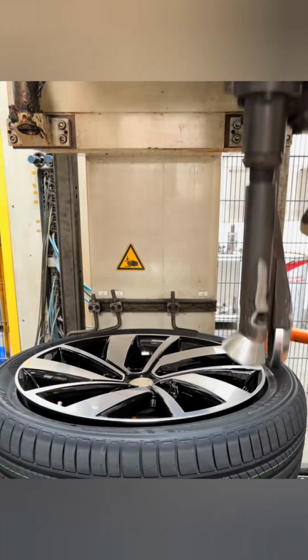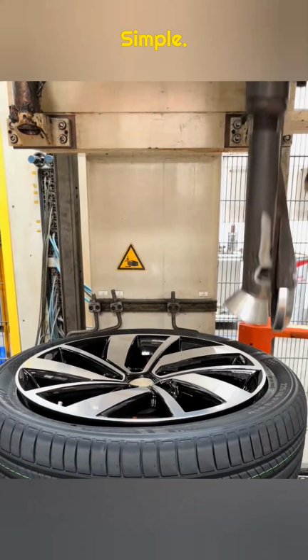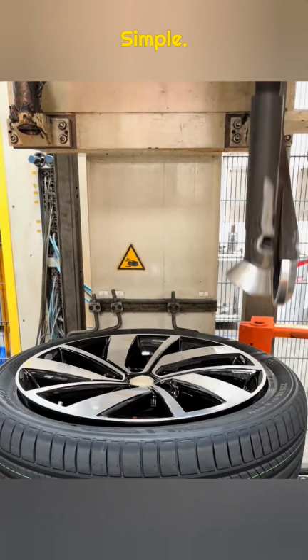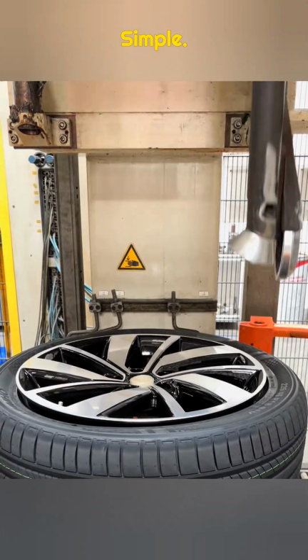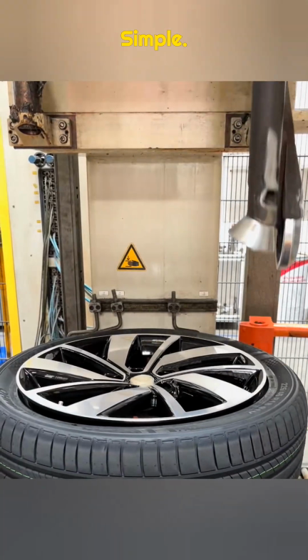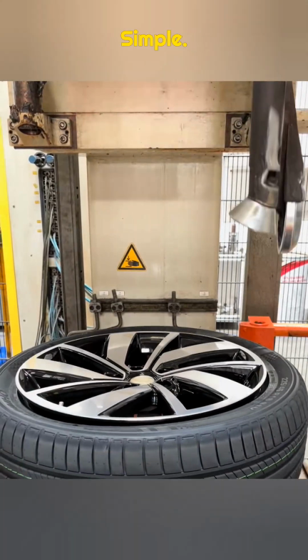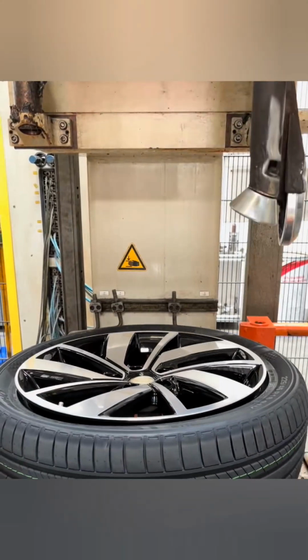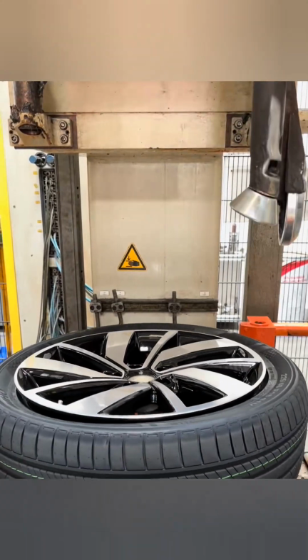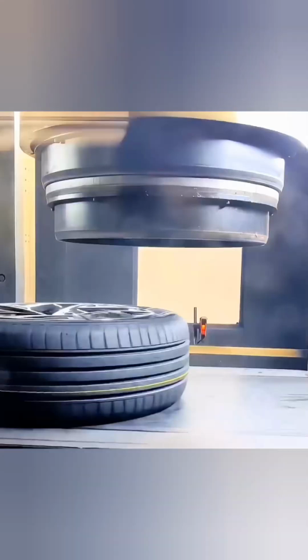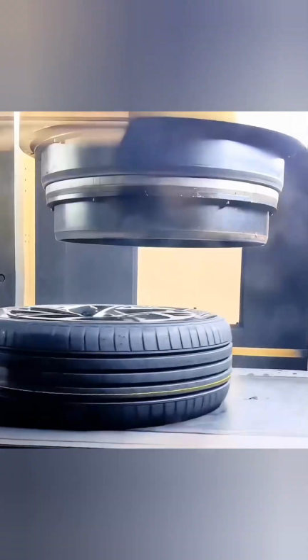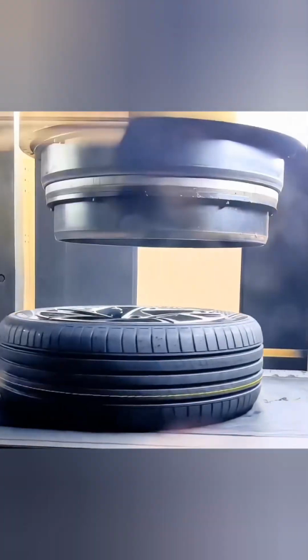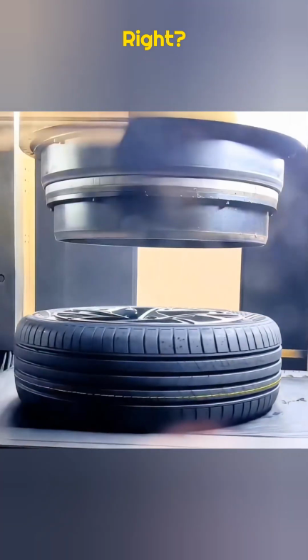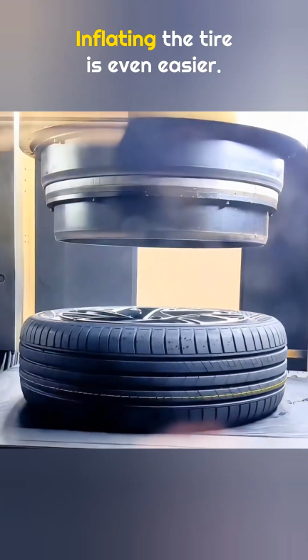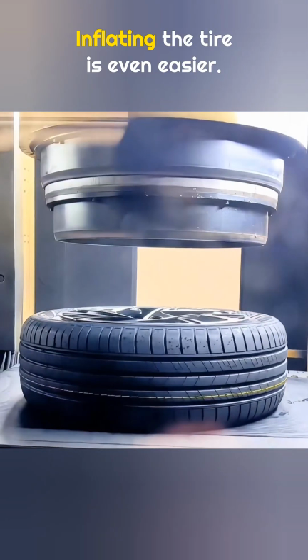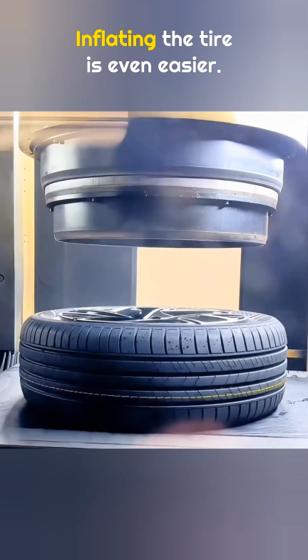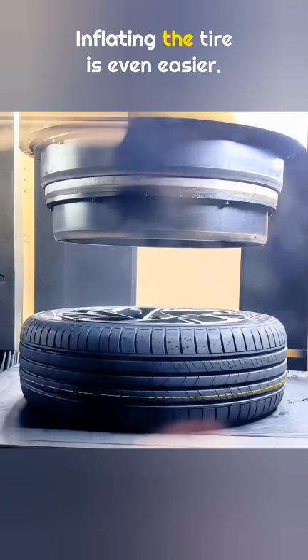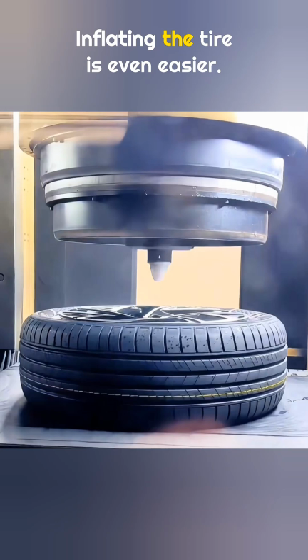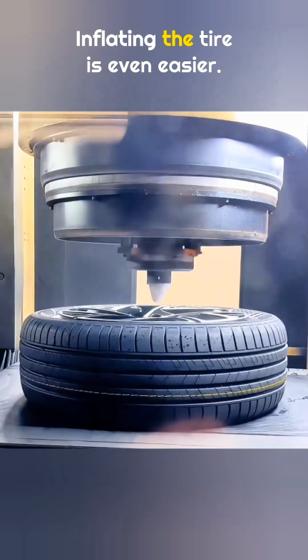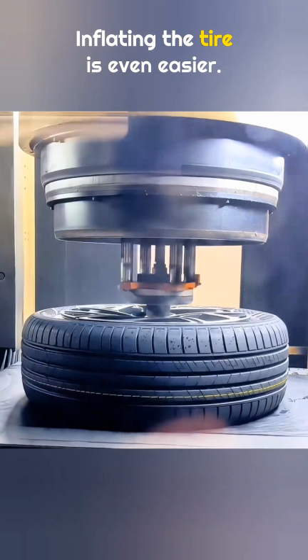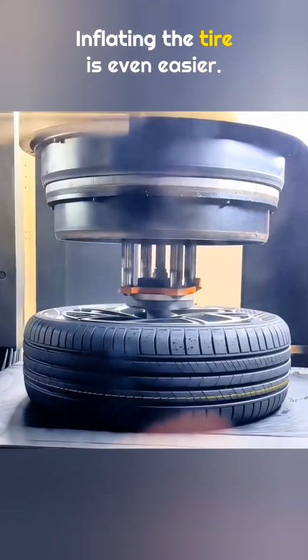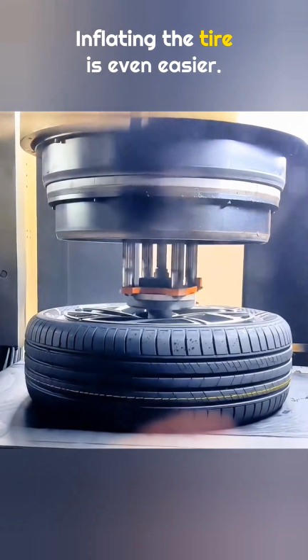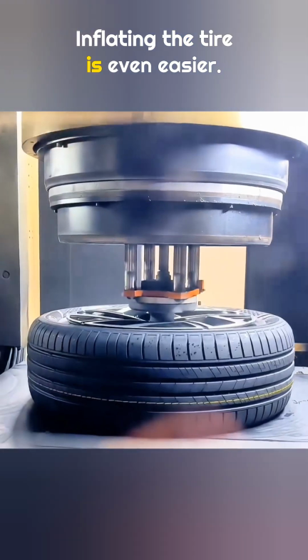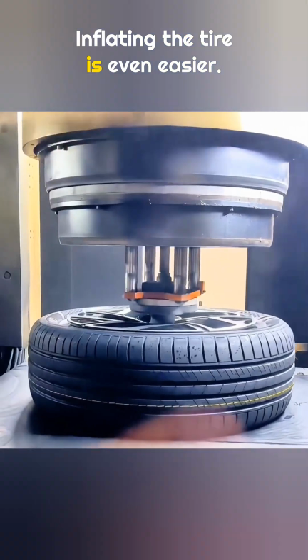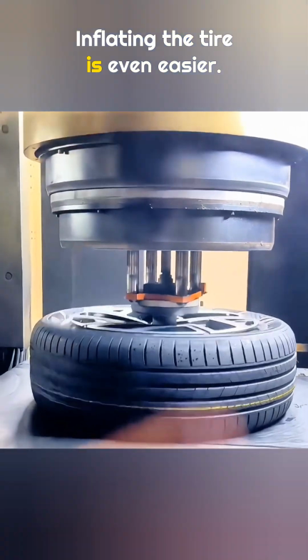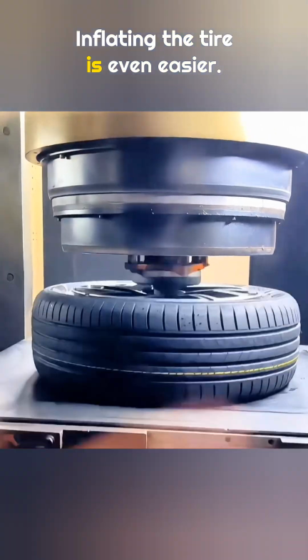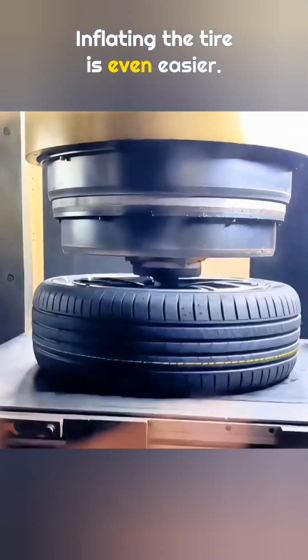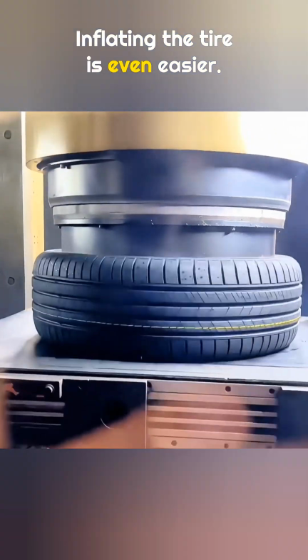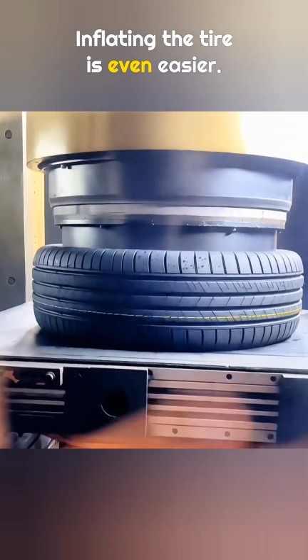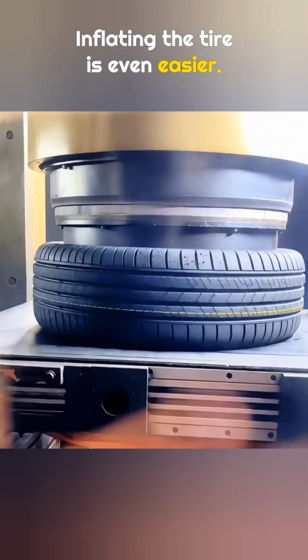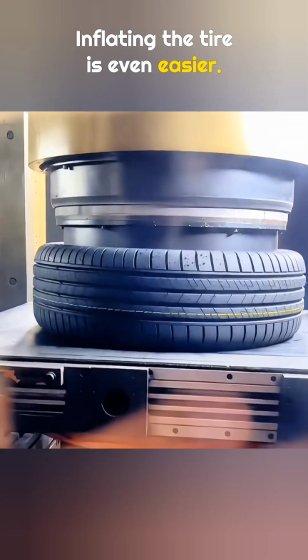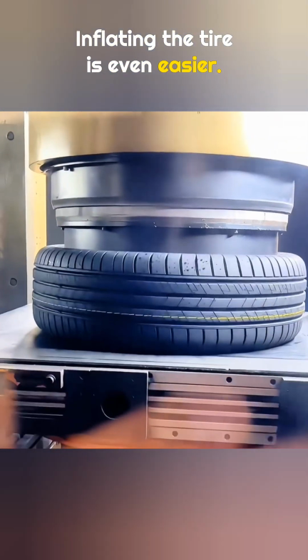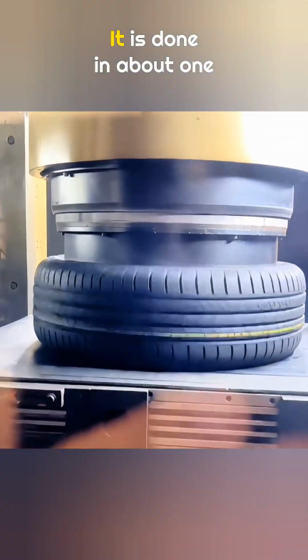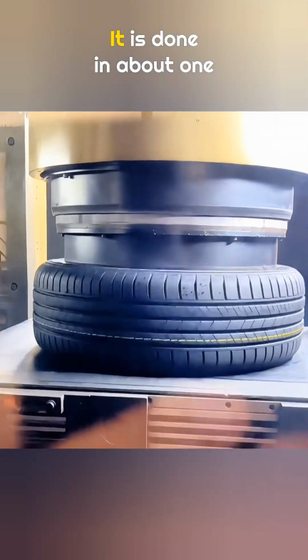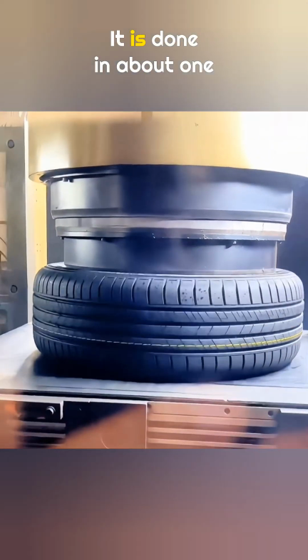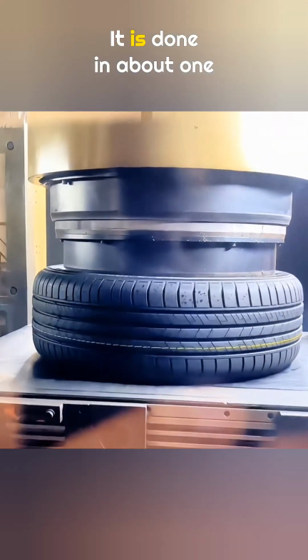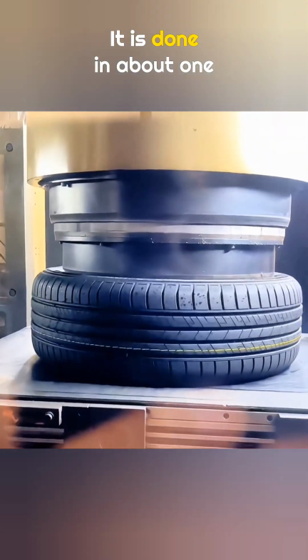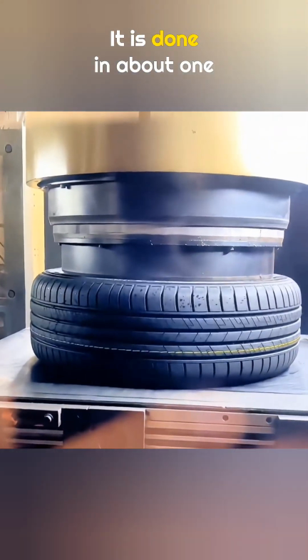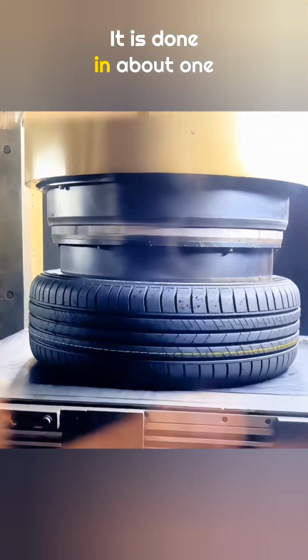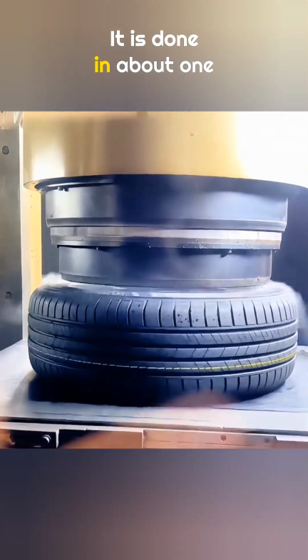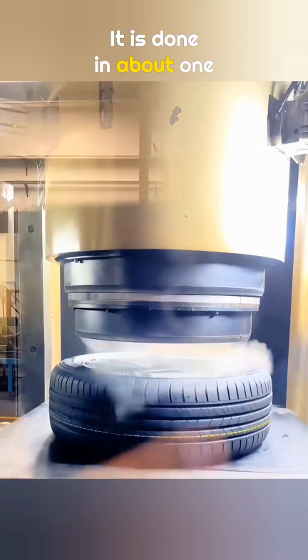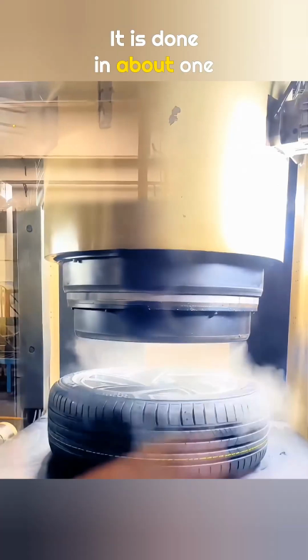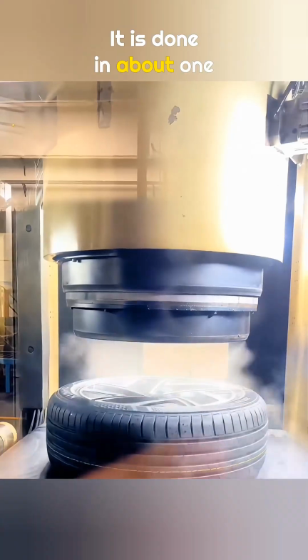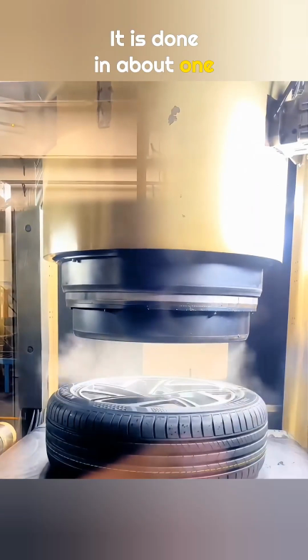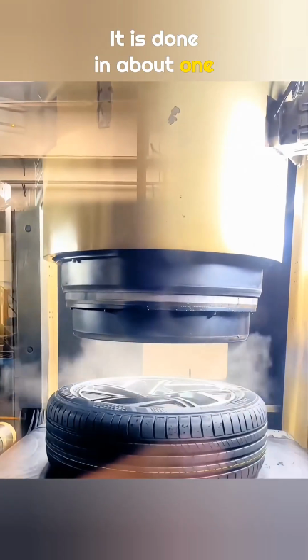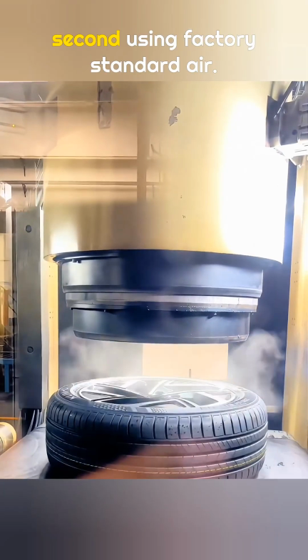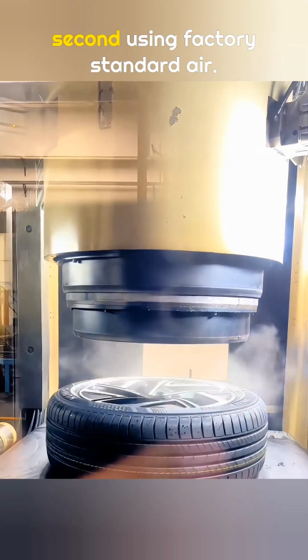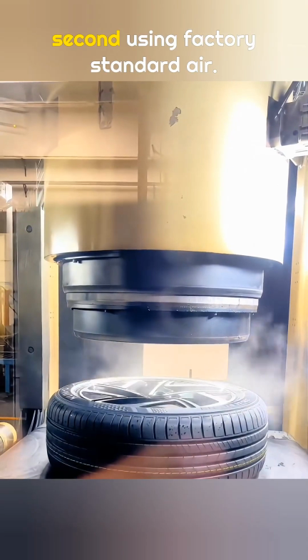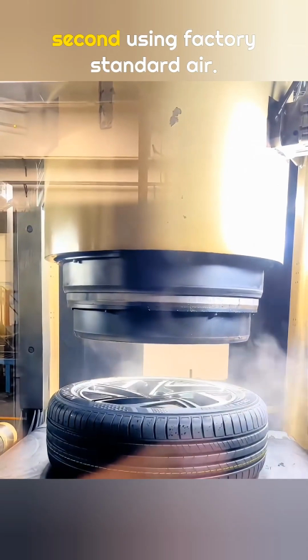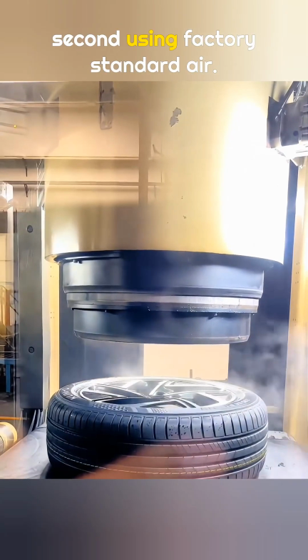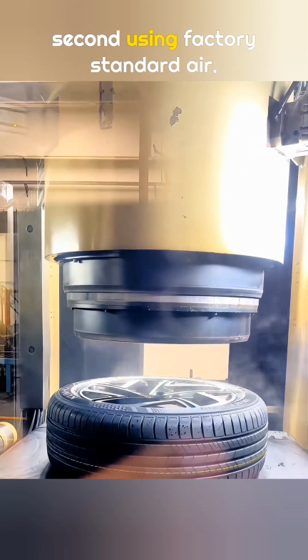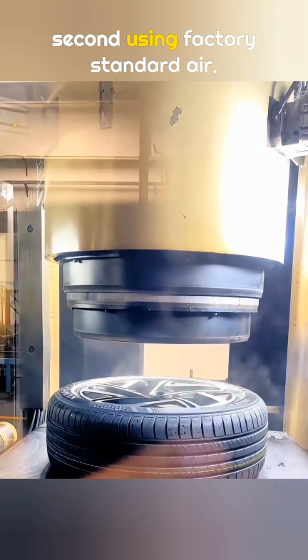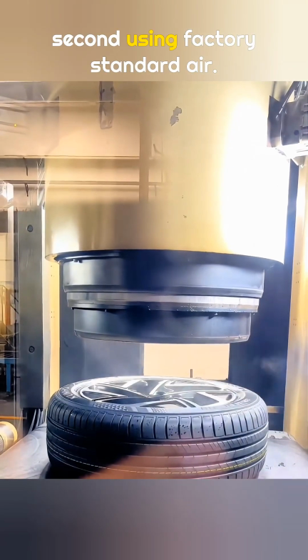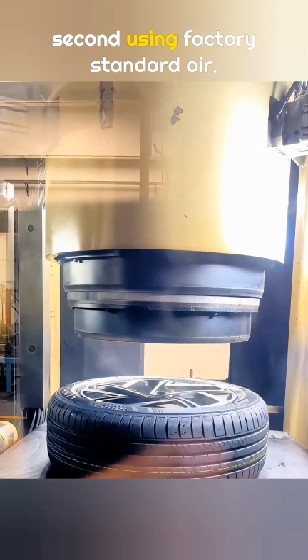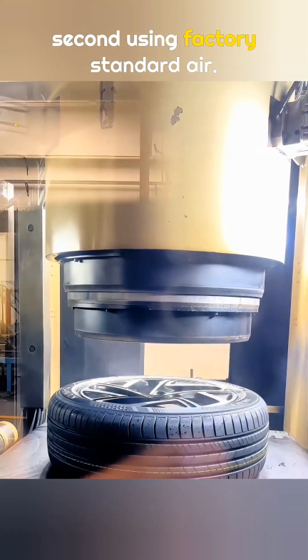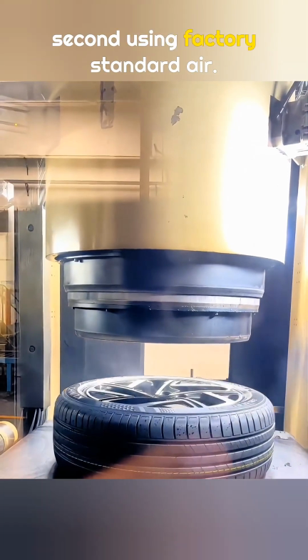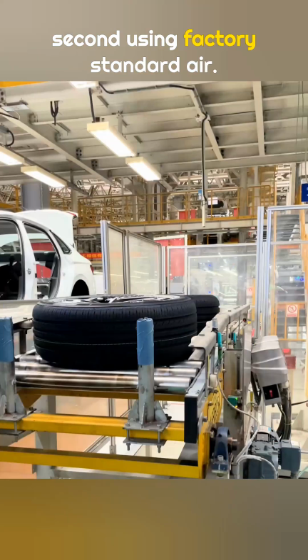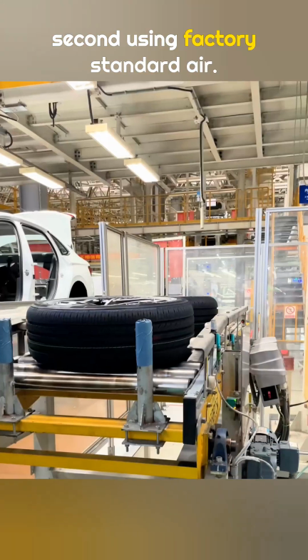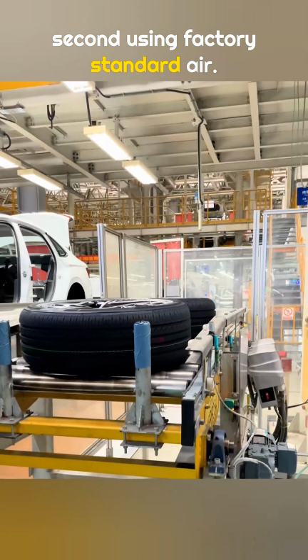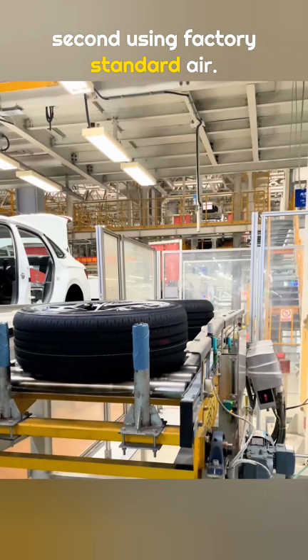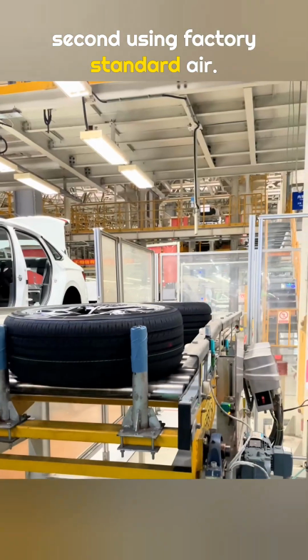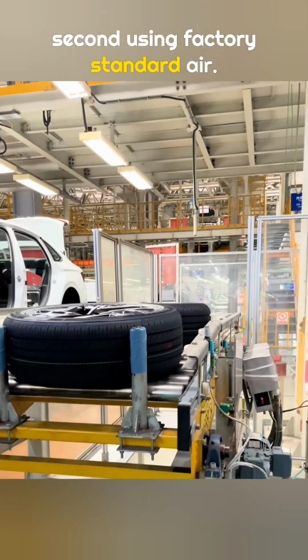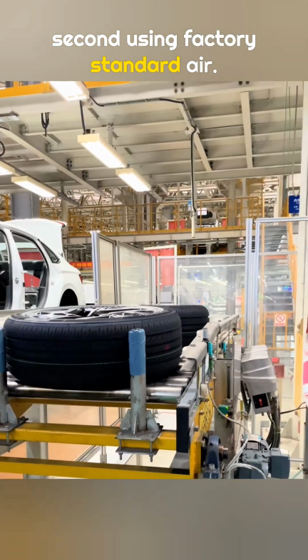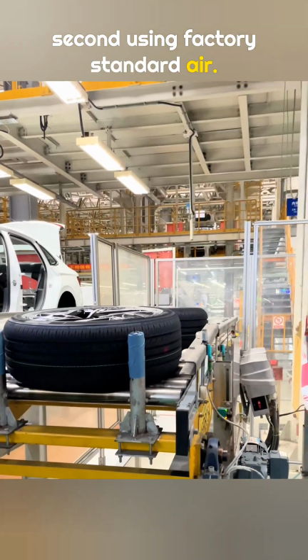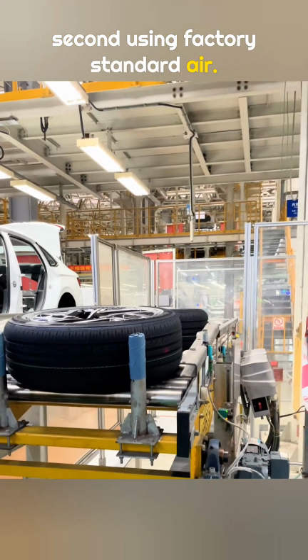Simple, right? Inflating the tire is even easier. It is done in about one second, using factory standard air.